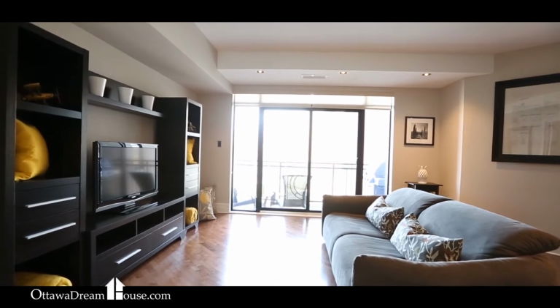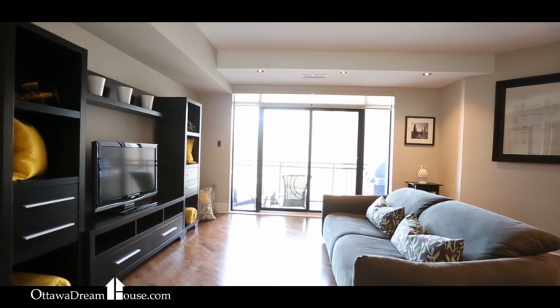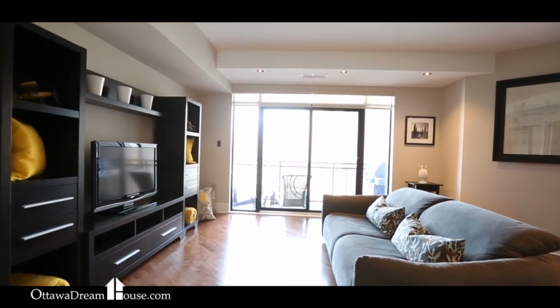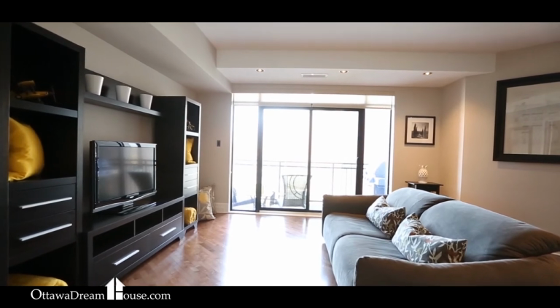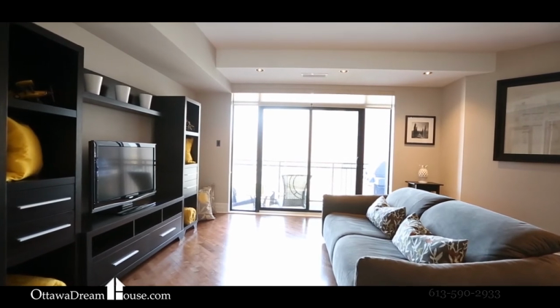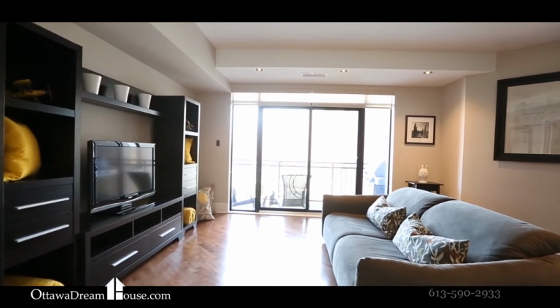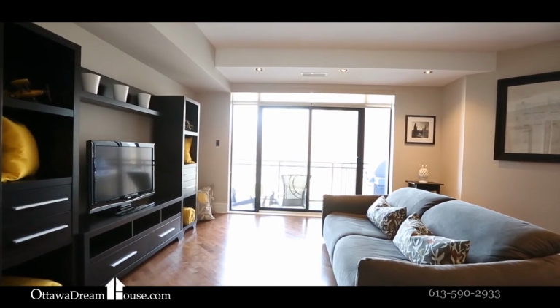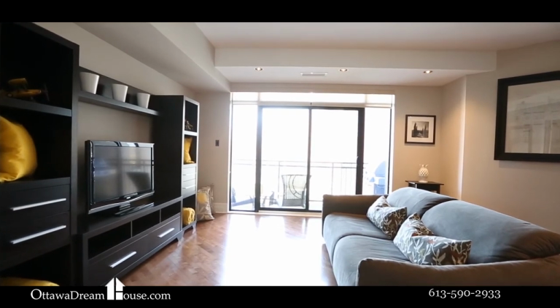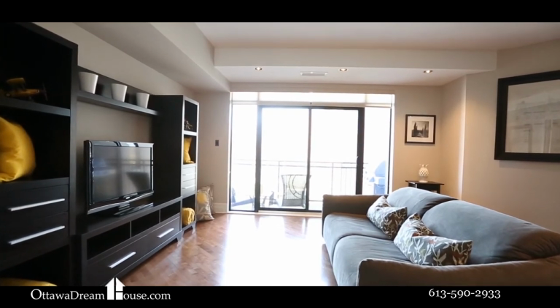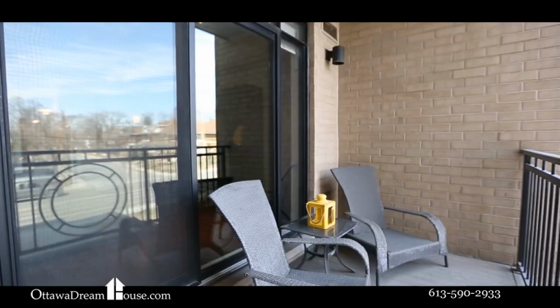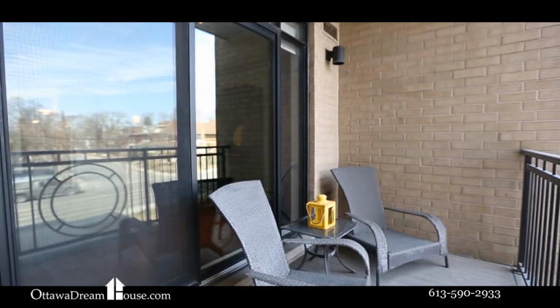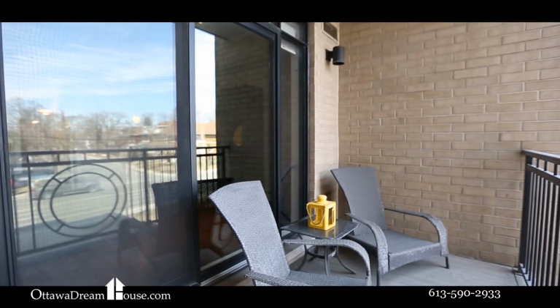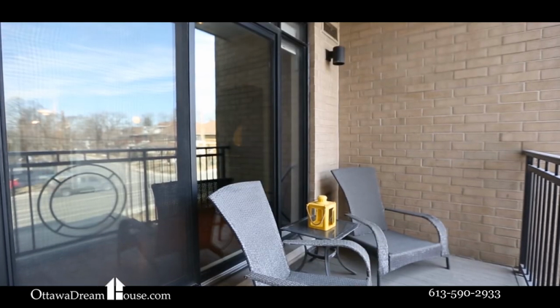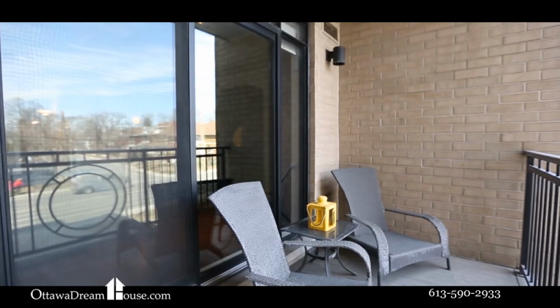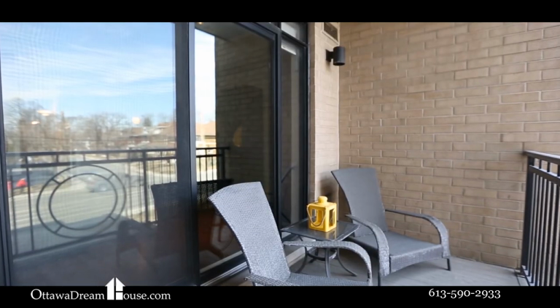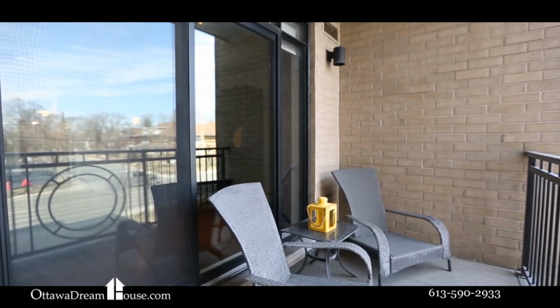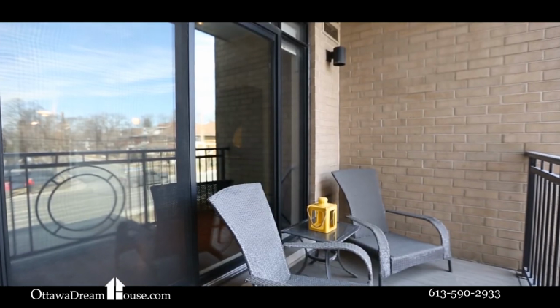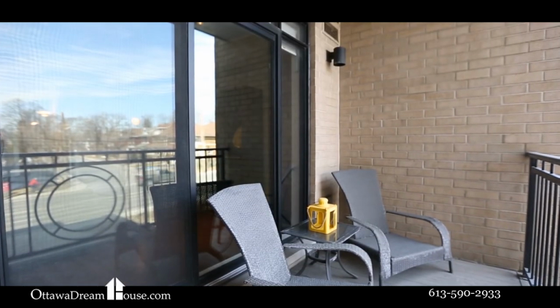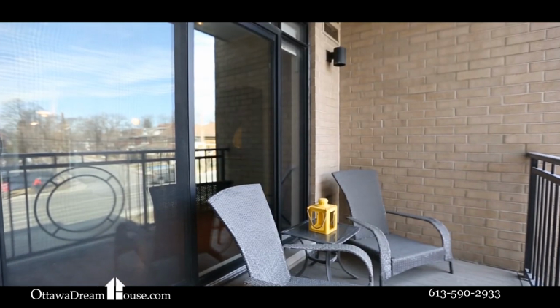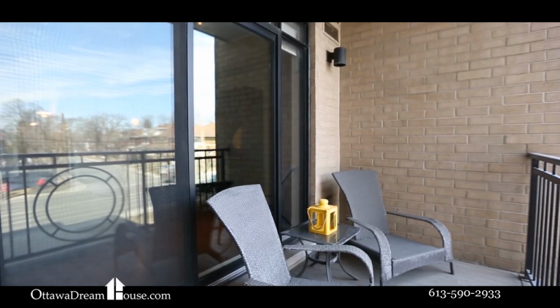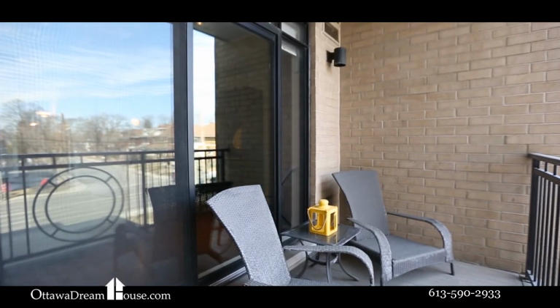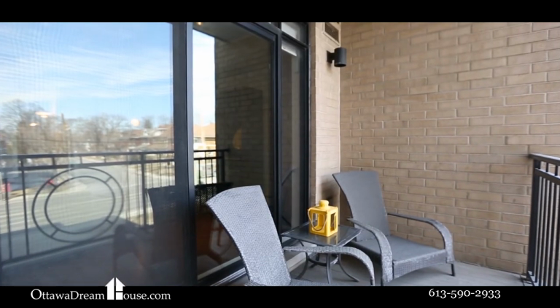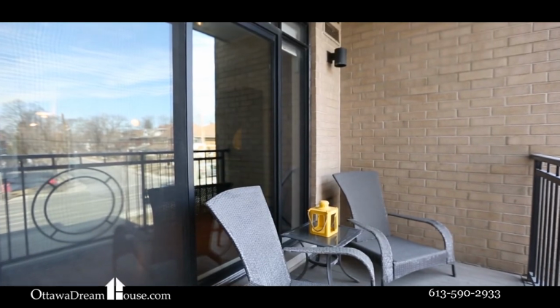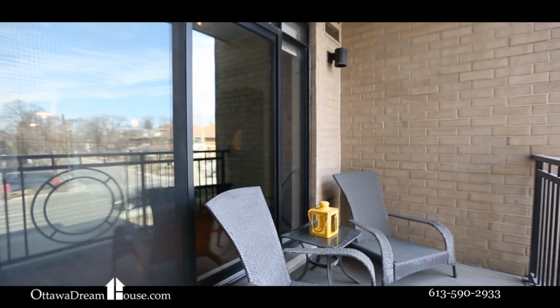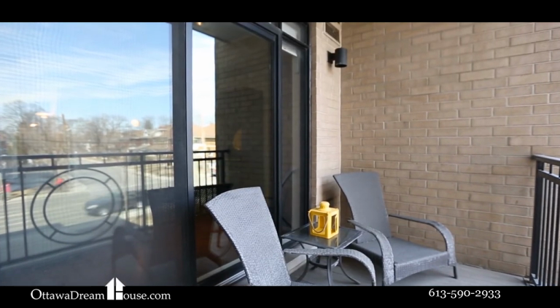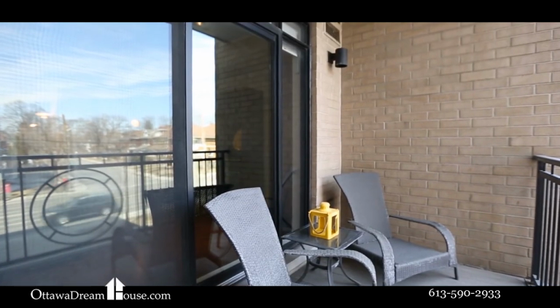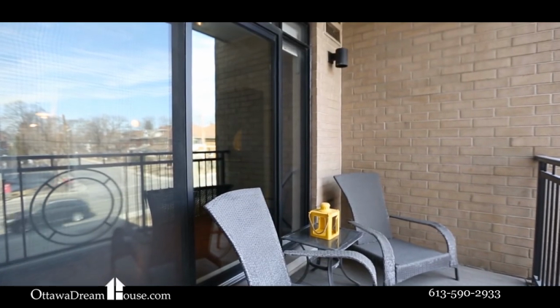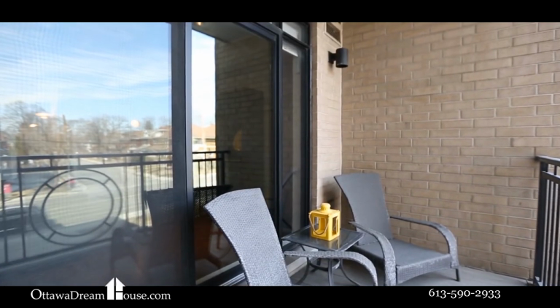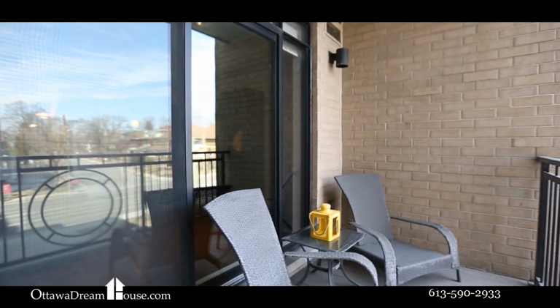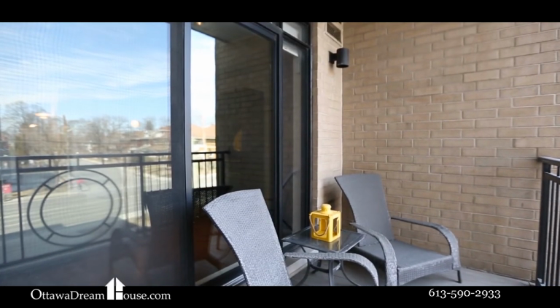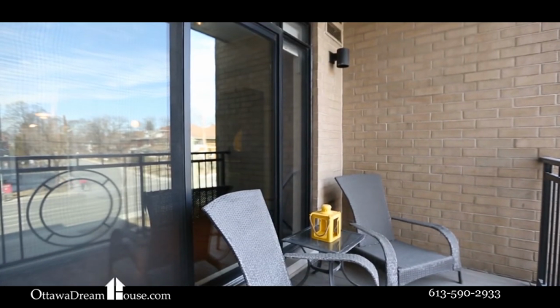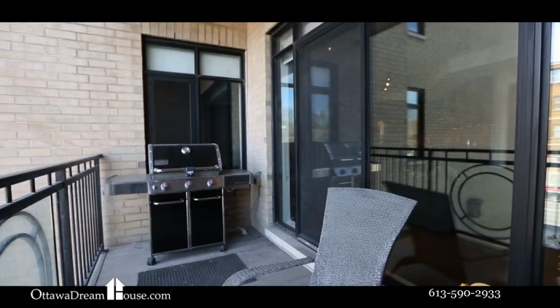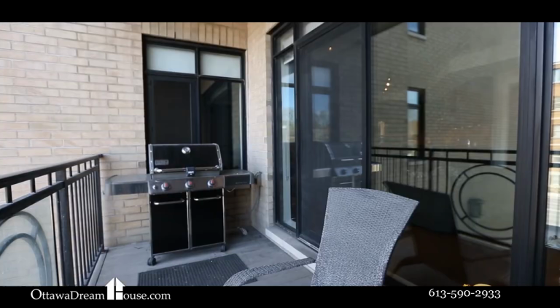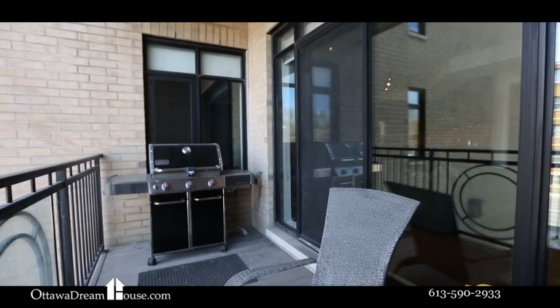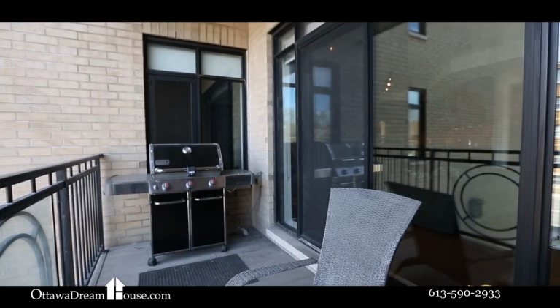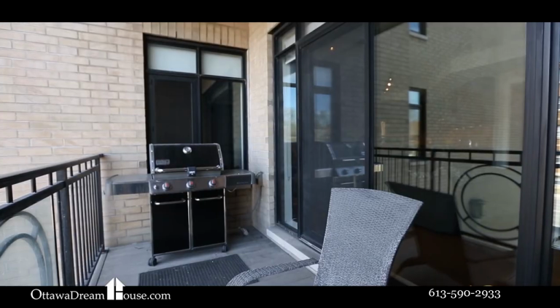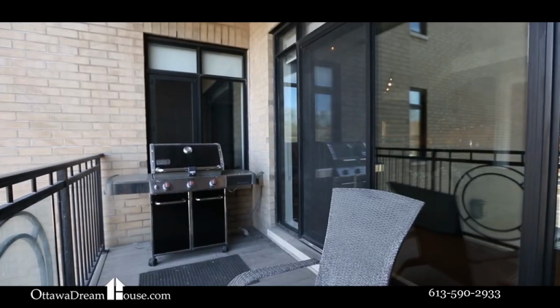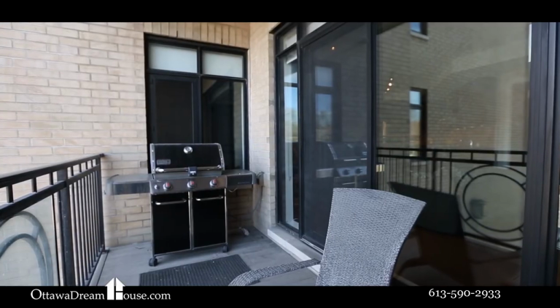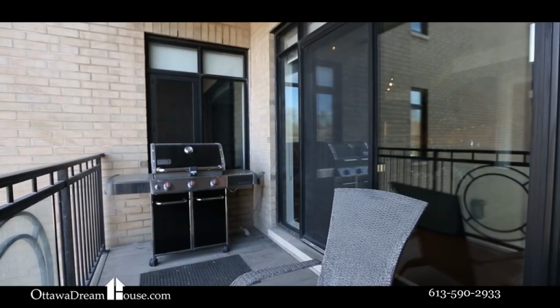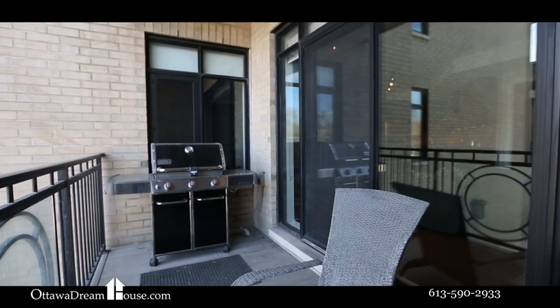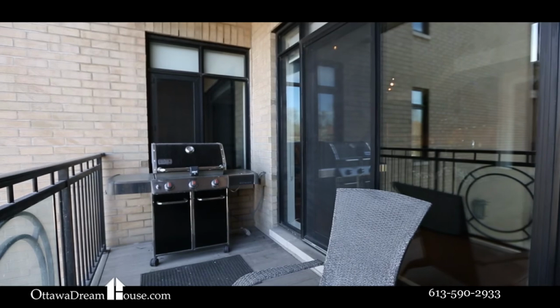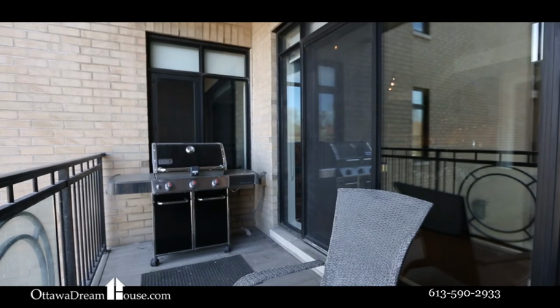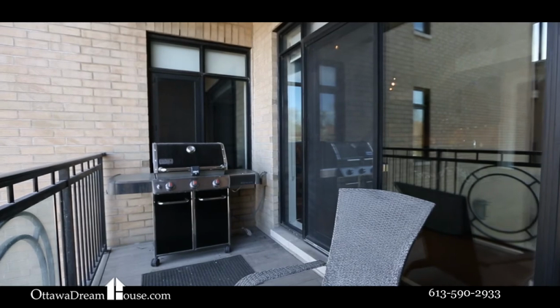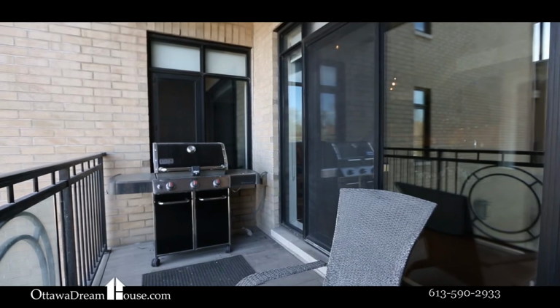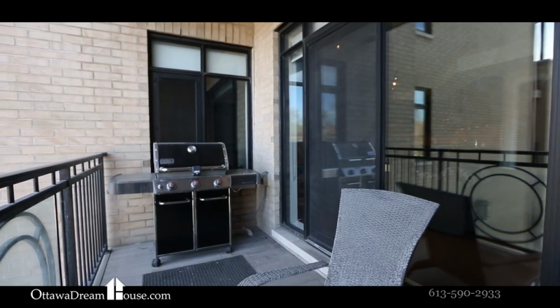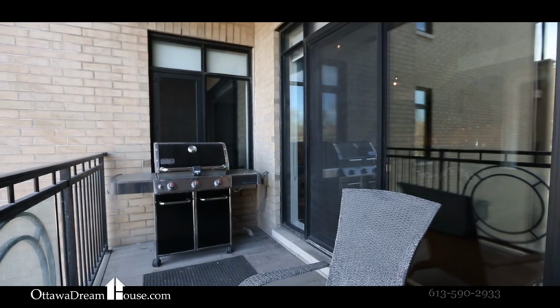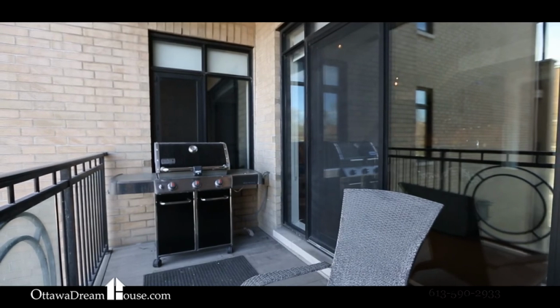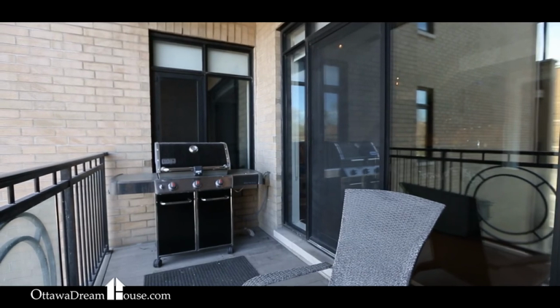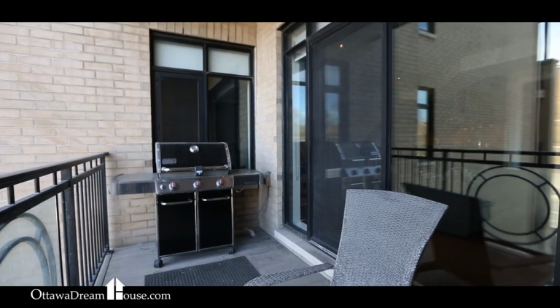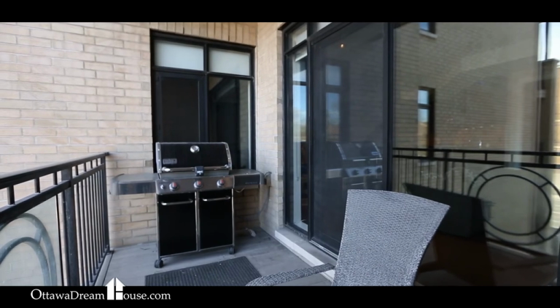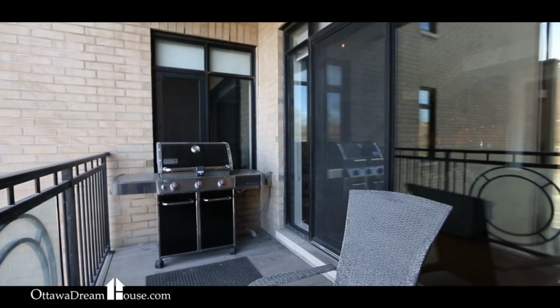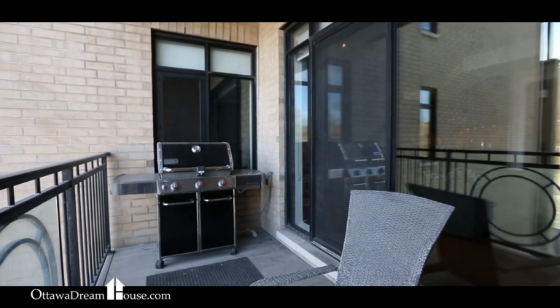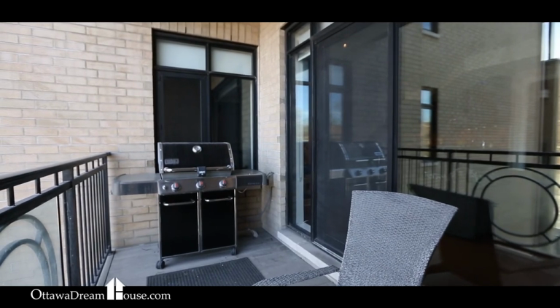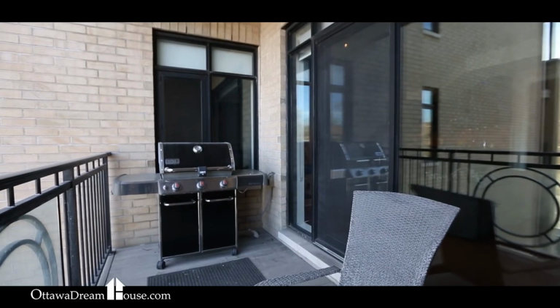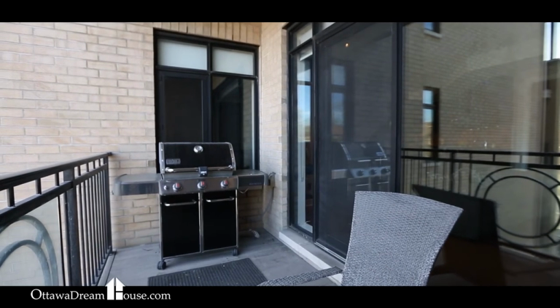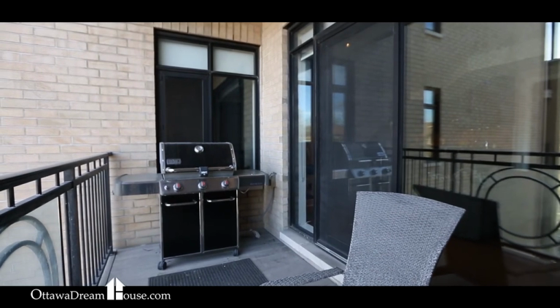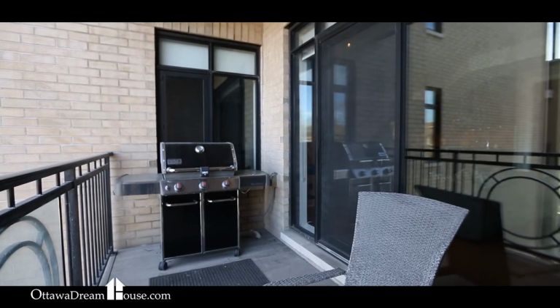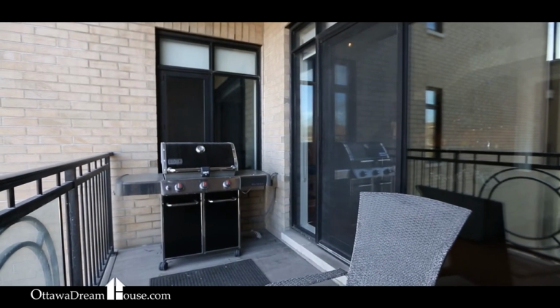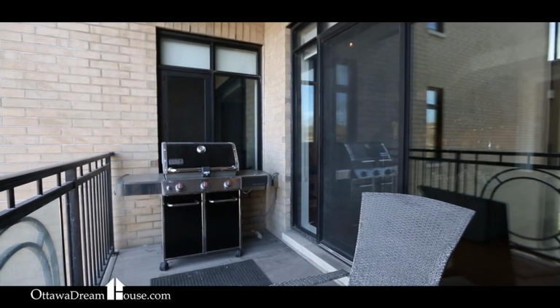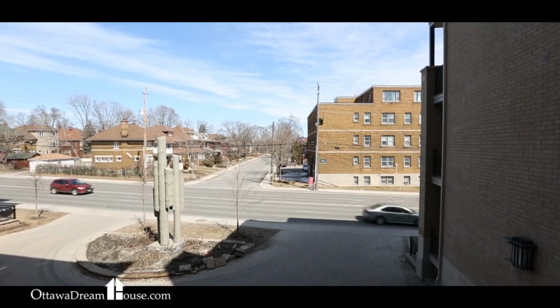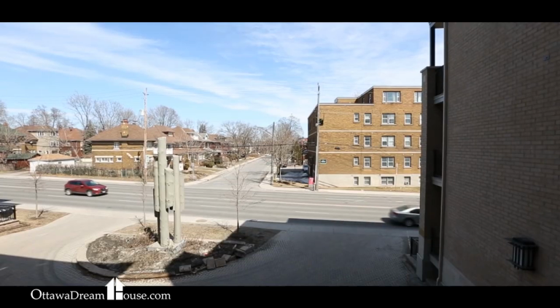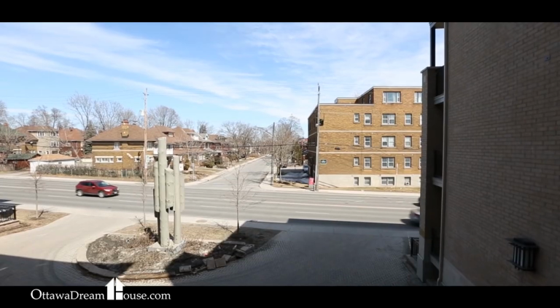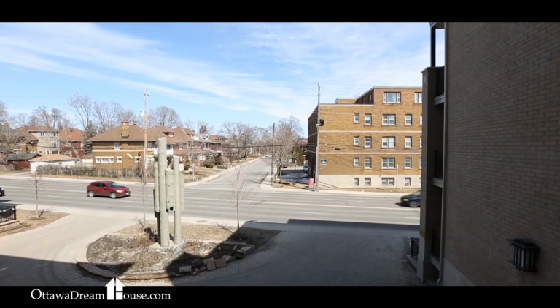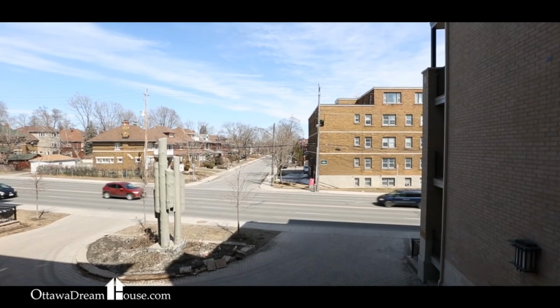On the balcony, you'll find a hookup for a natural gas barbecue and urban views of the Glebe's pretty streetscapes.